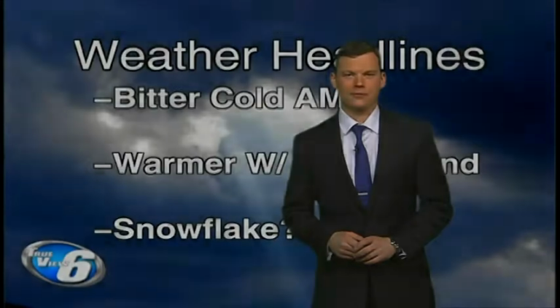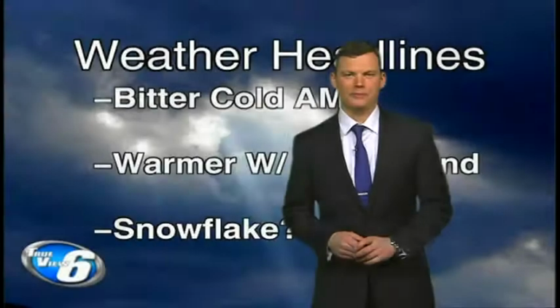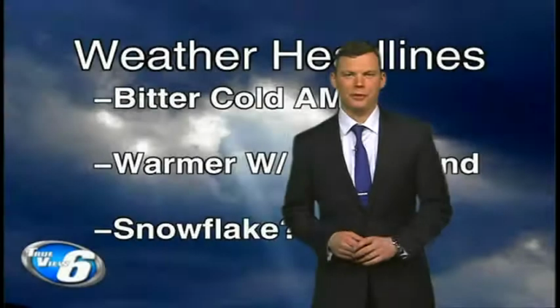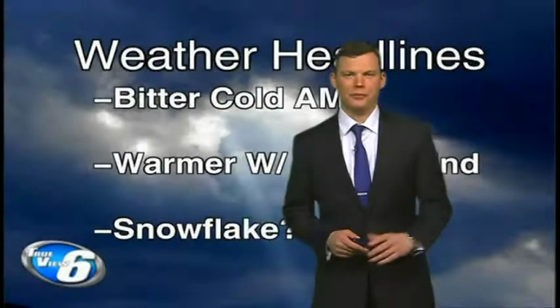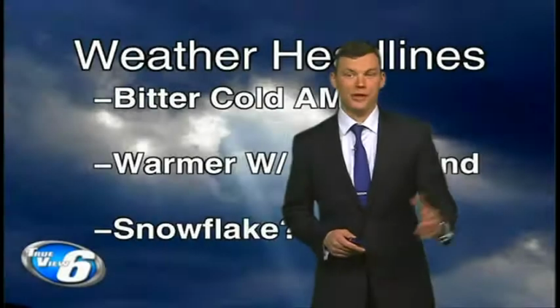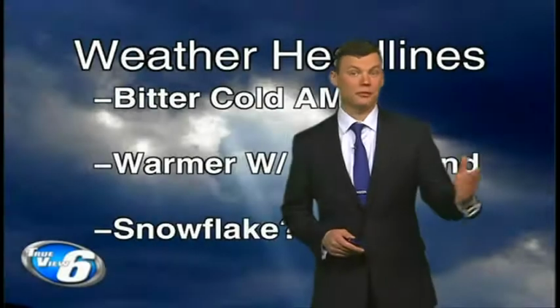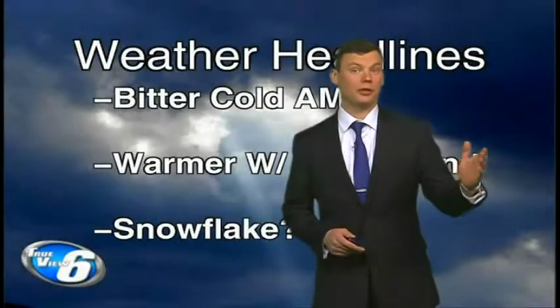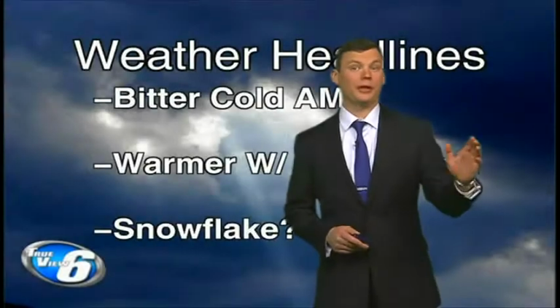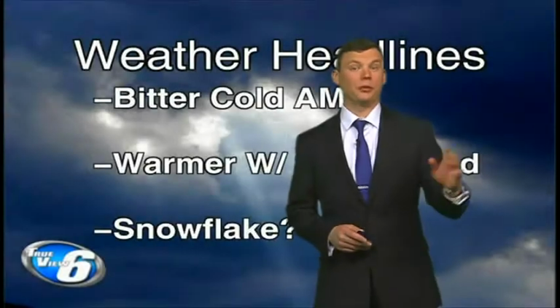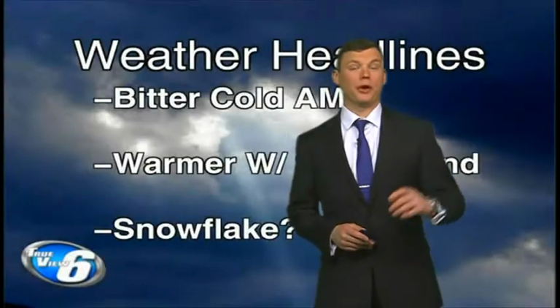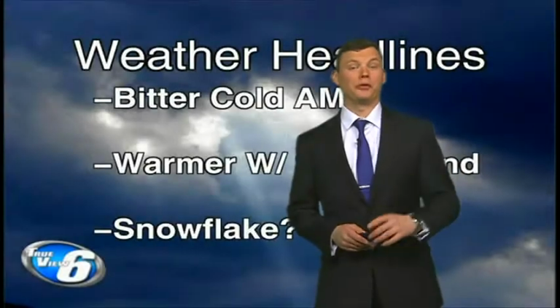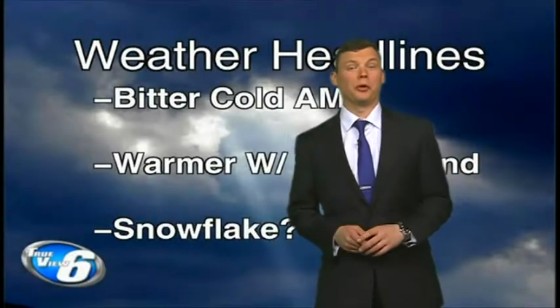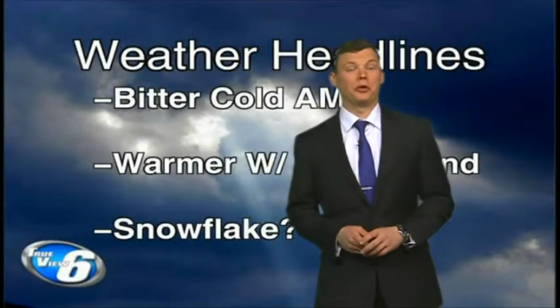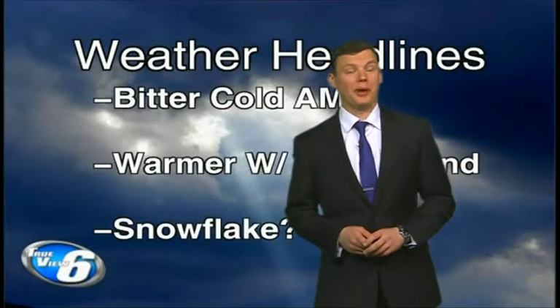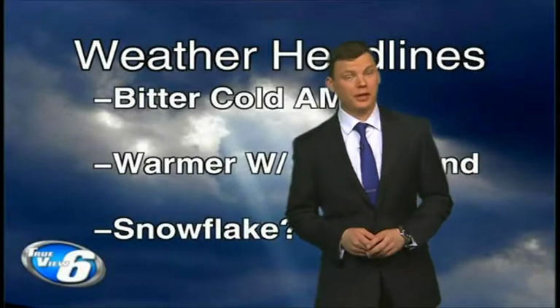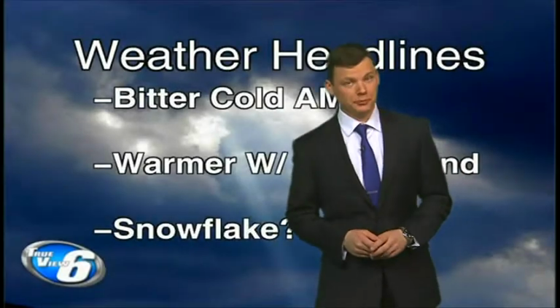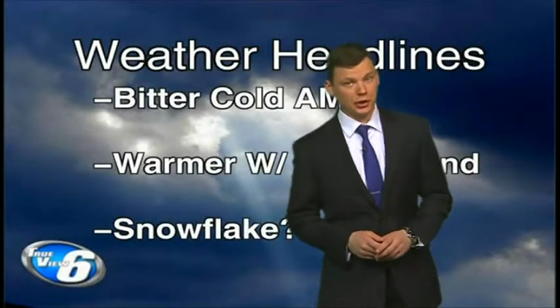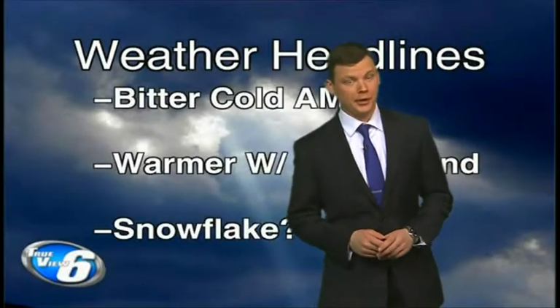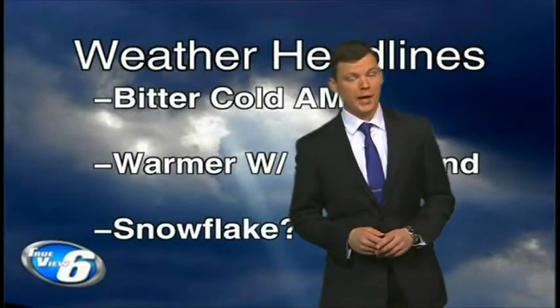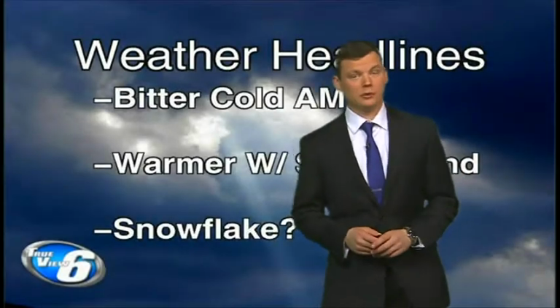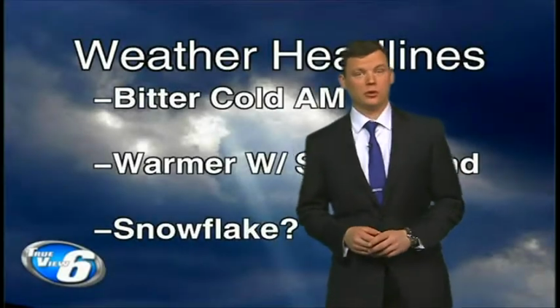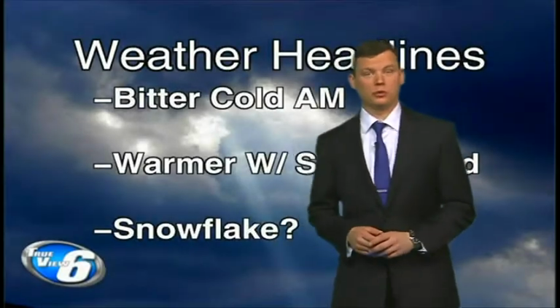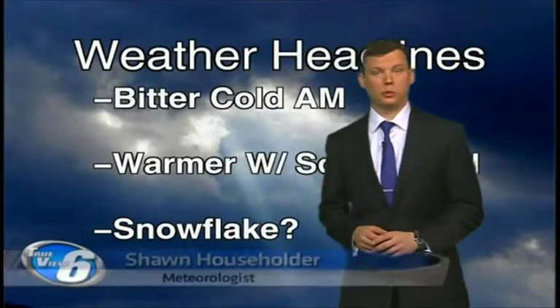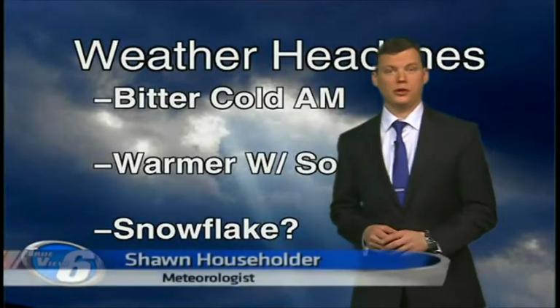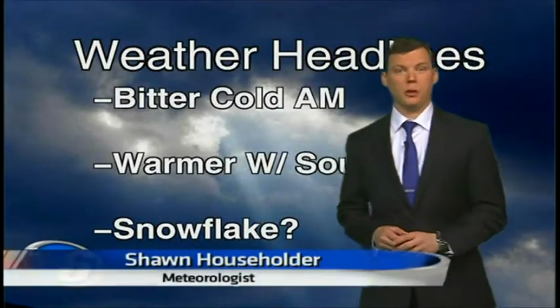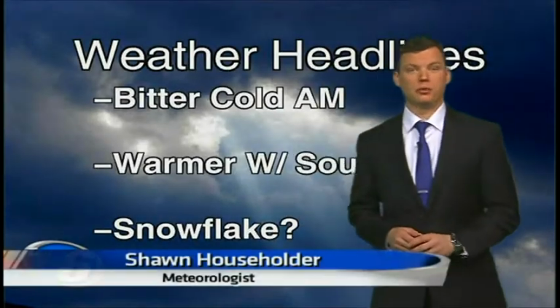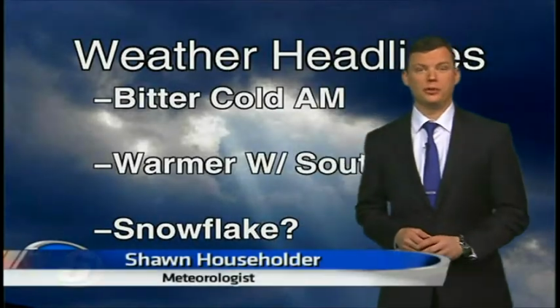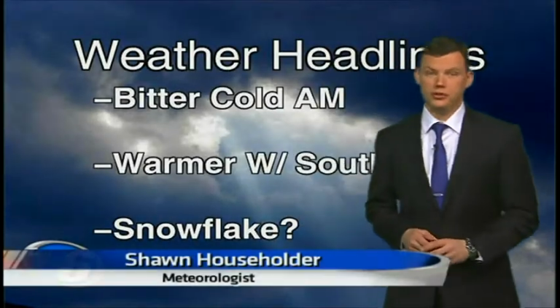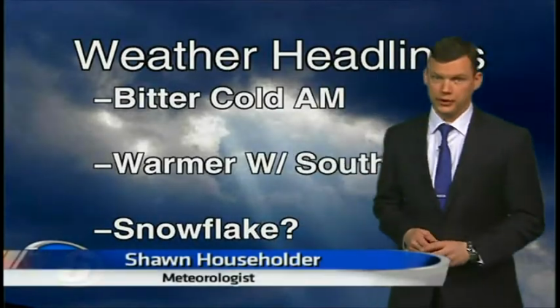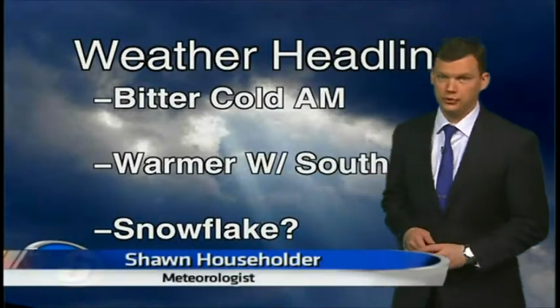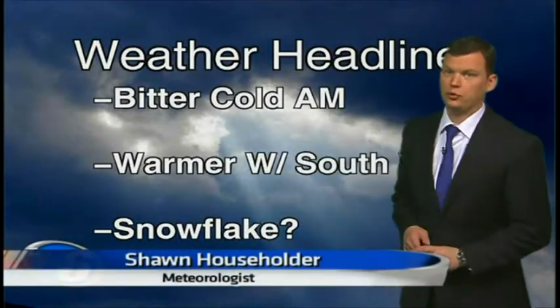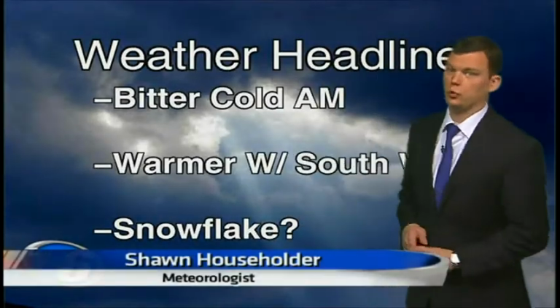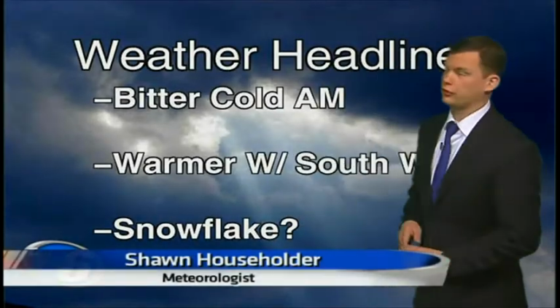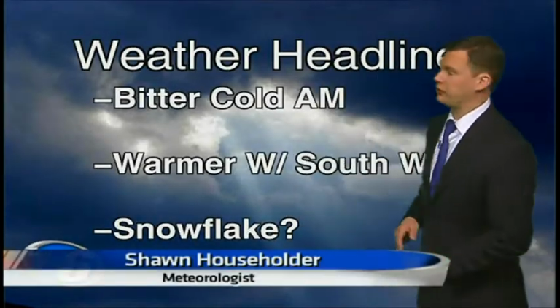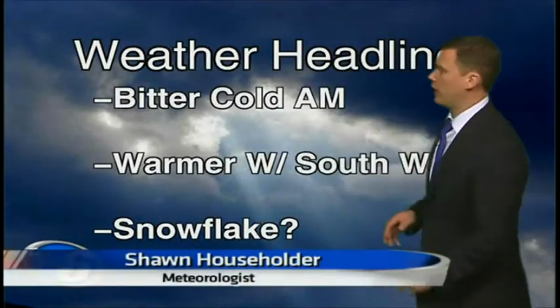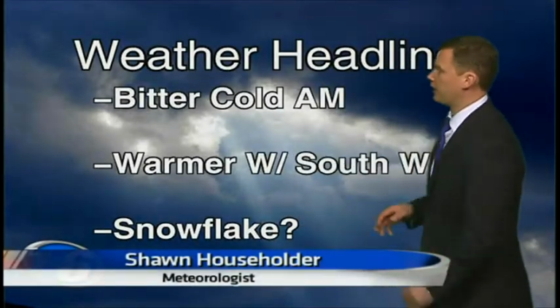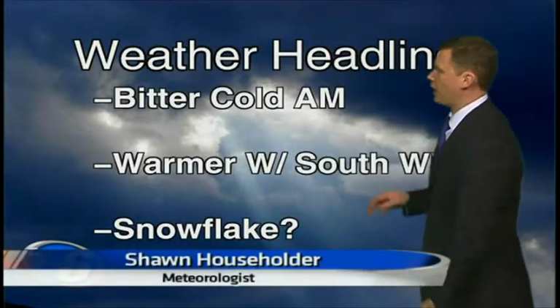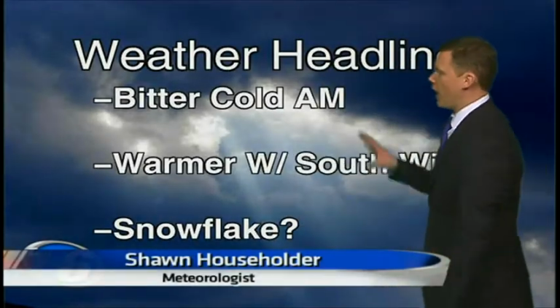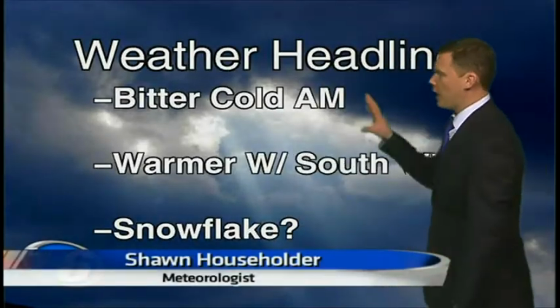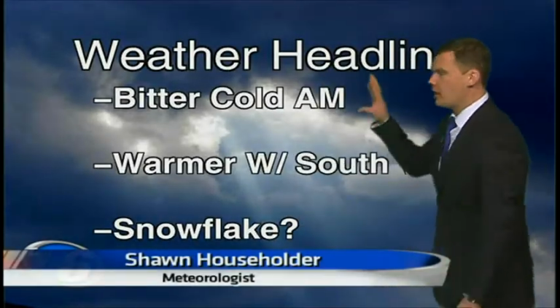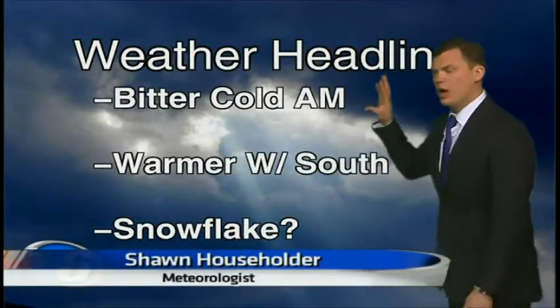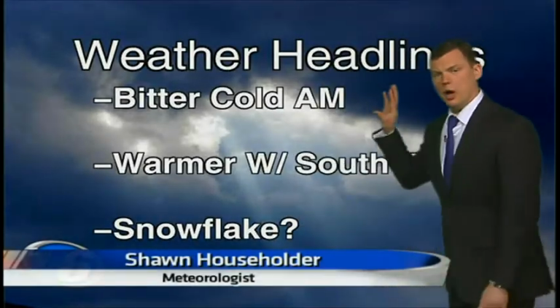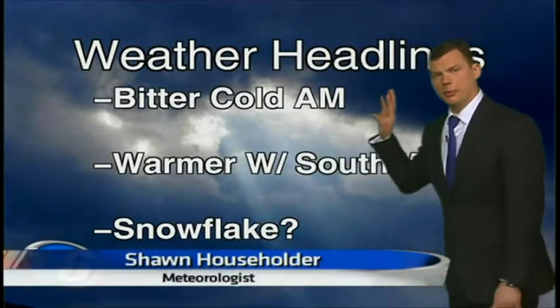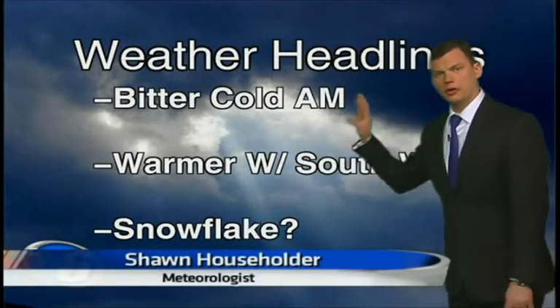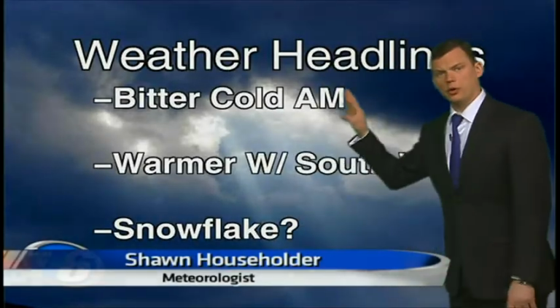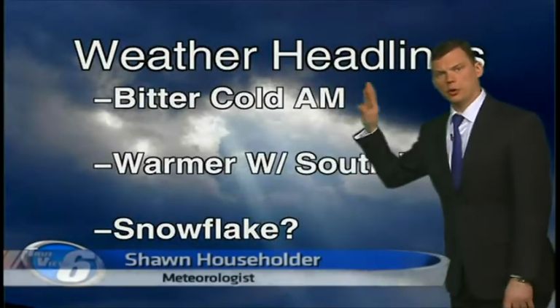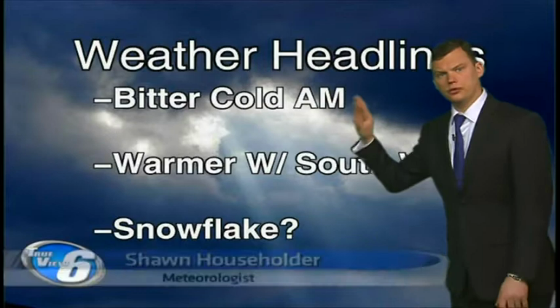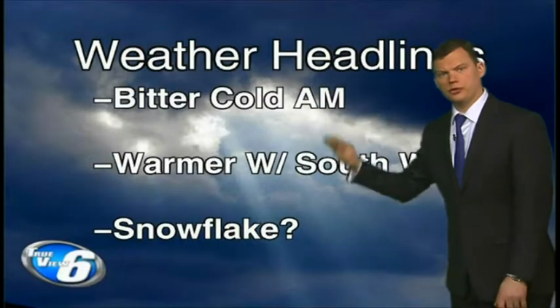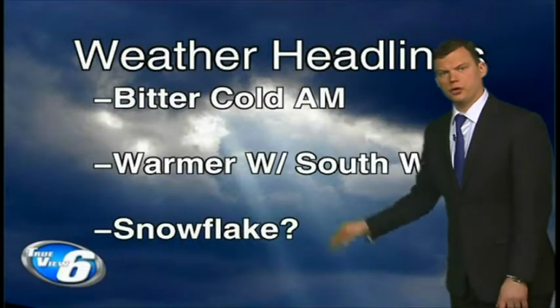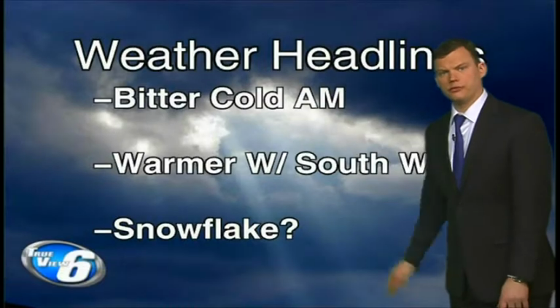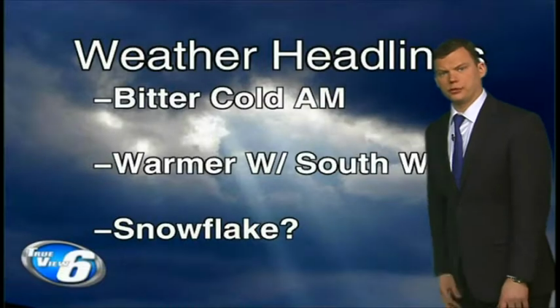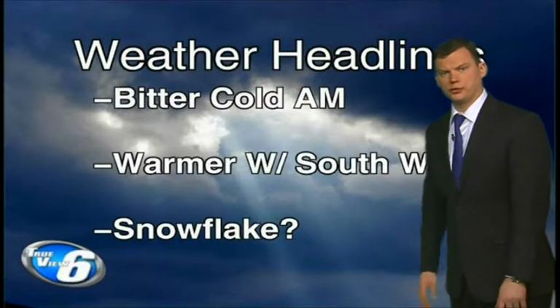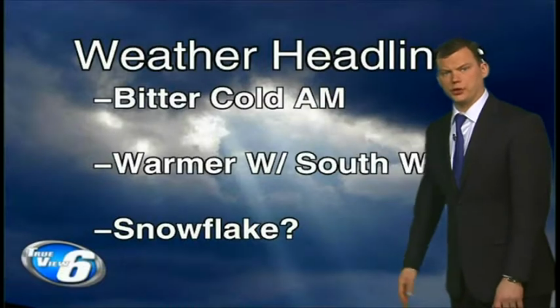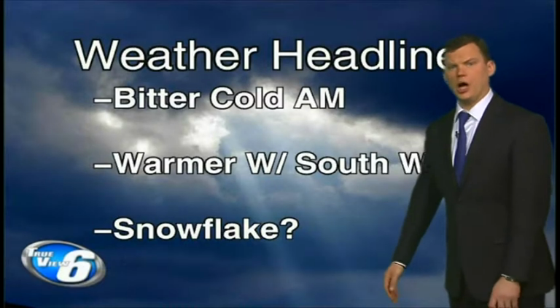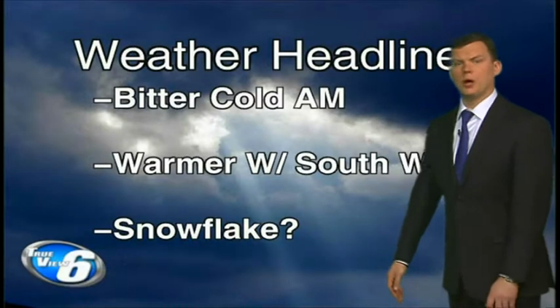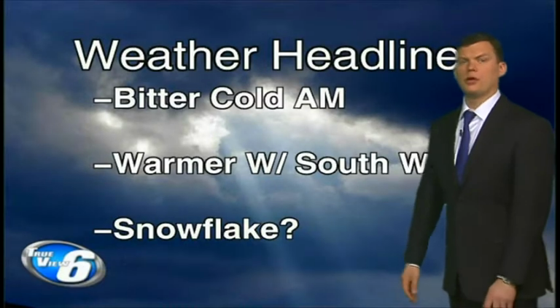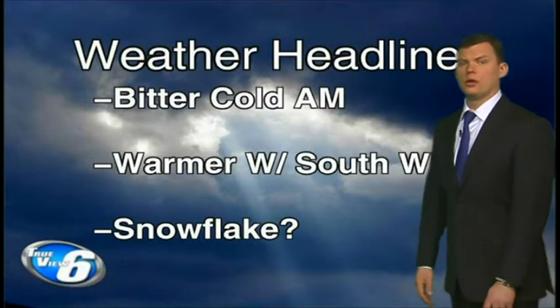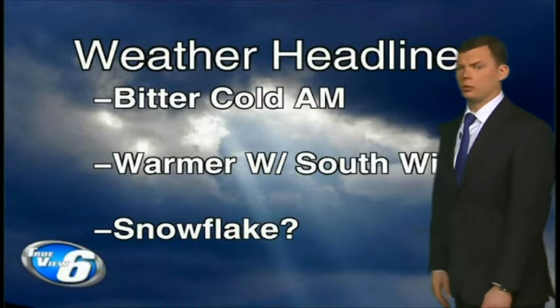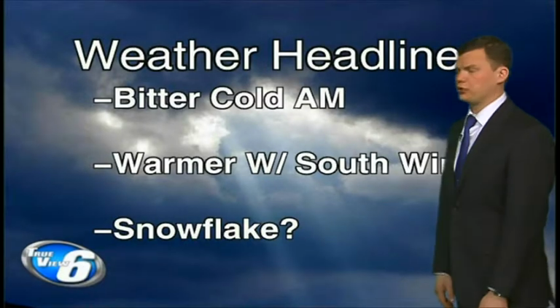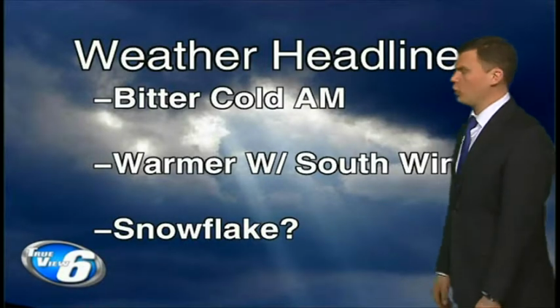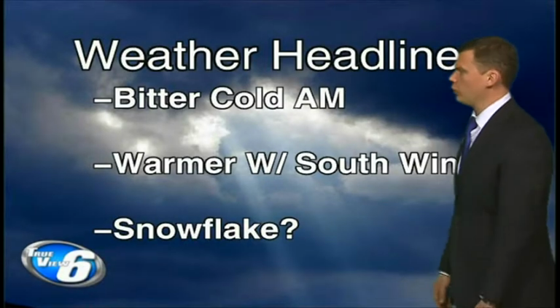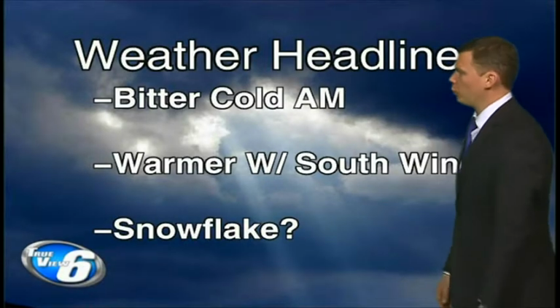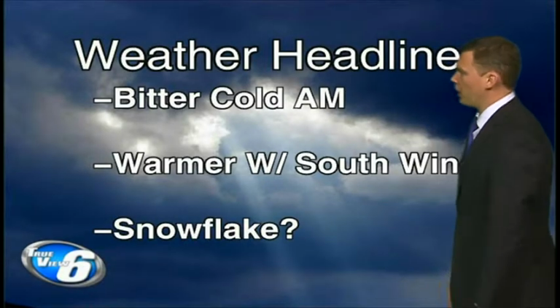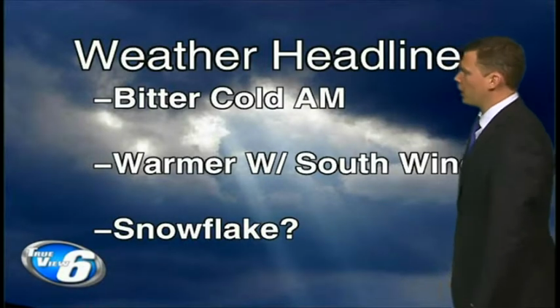Thanks for clicking weather on demand. I'm Sean Householder with UpperMichiganSource.com. A bitter cold start for some — we'll show you where.